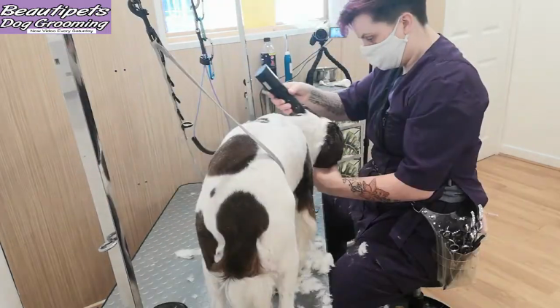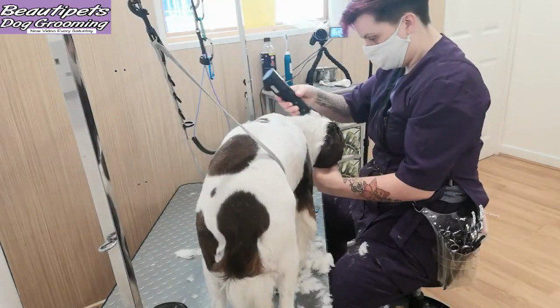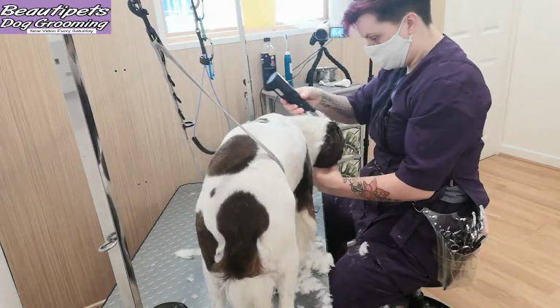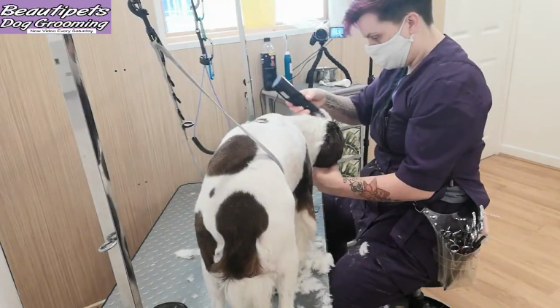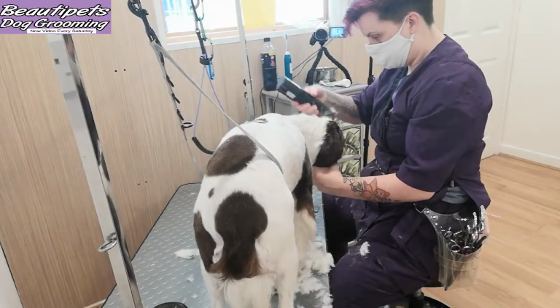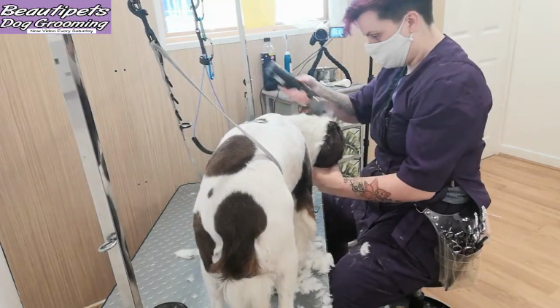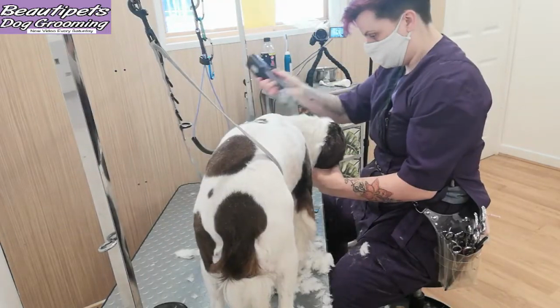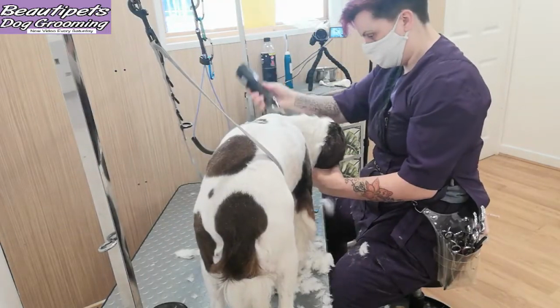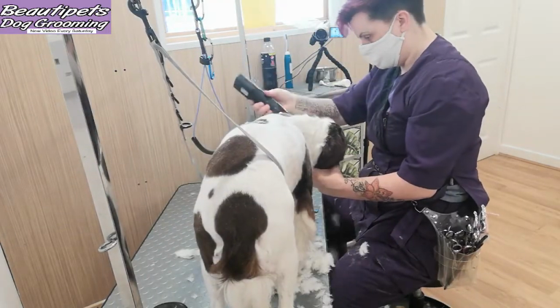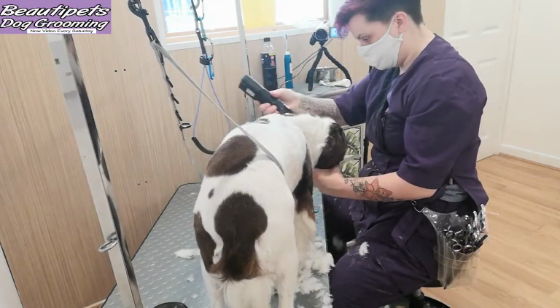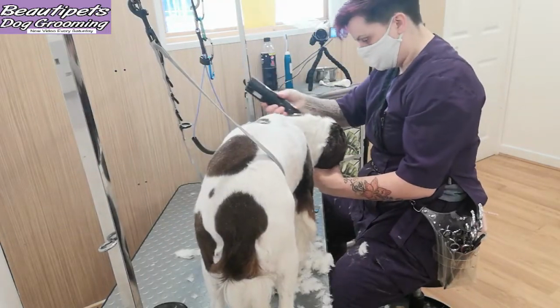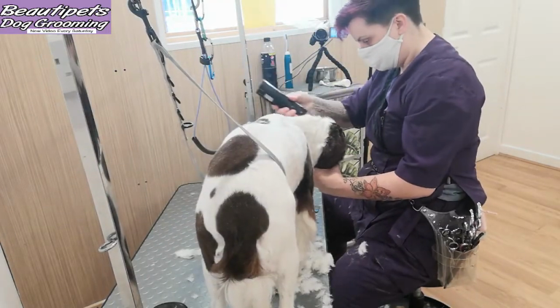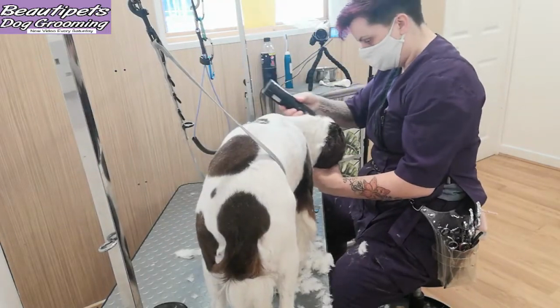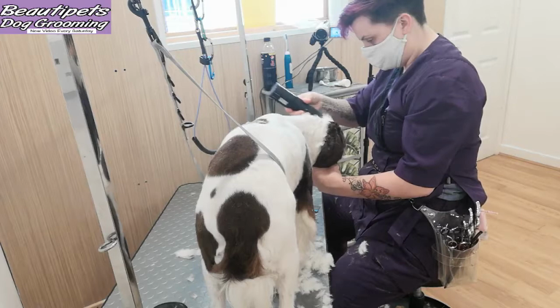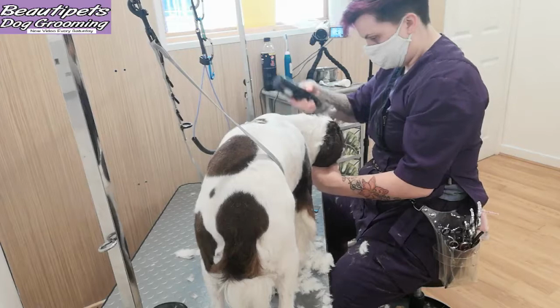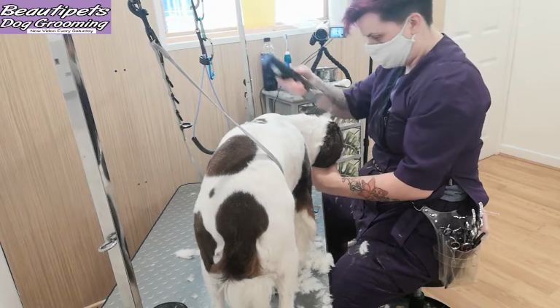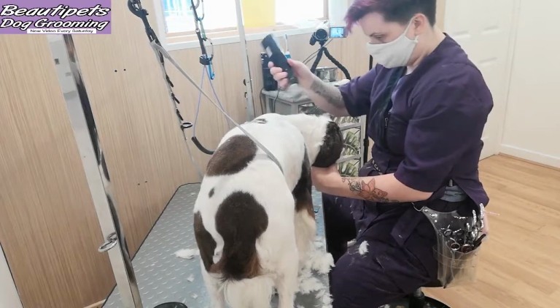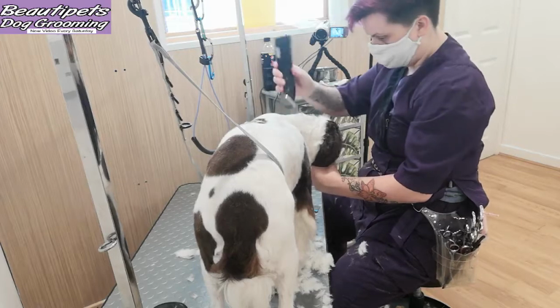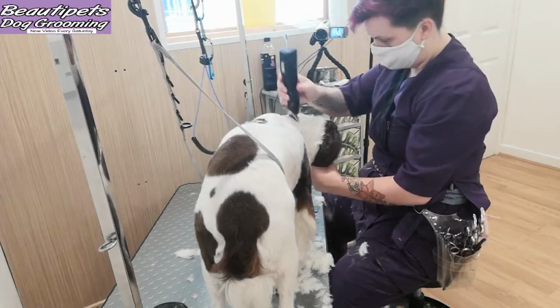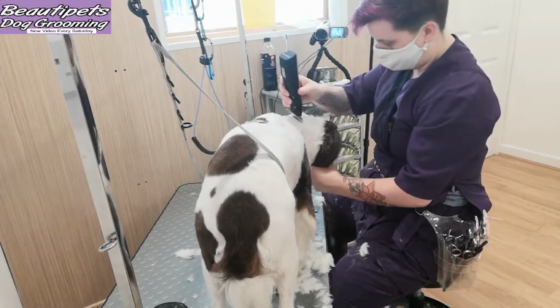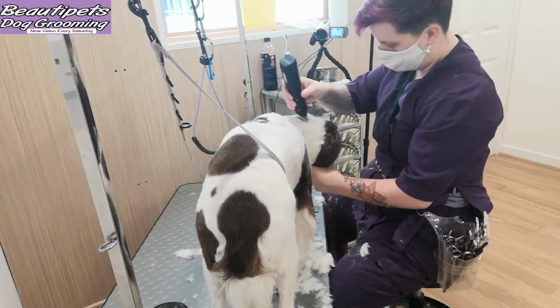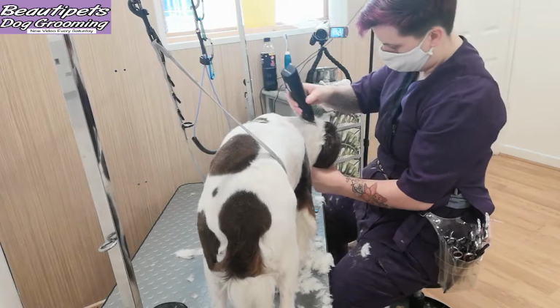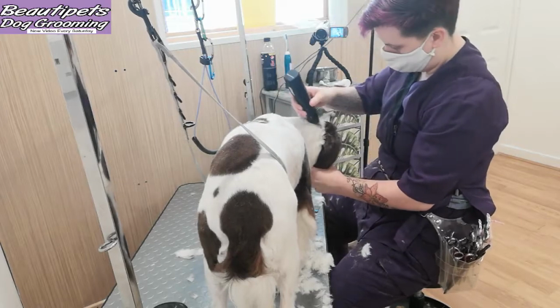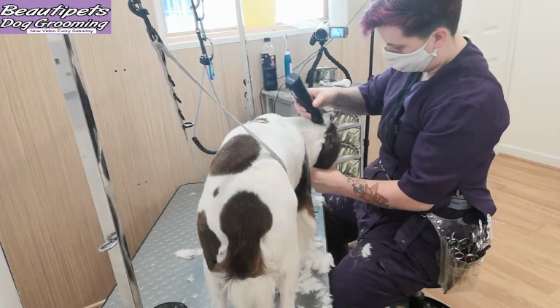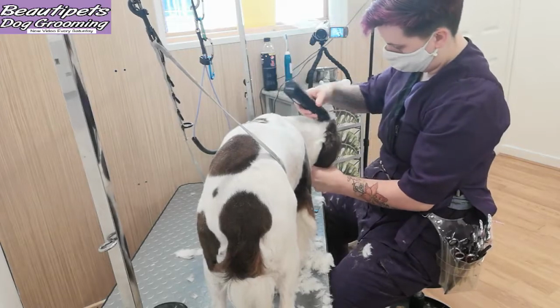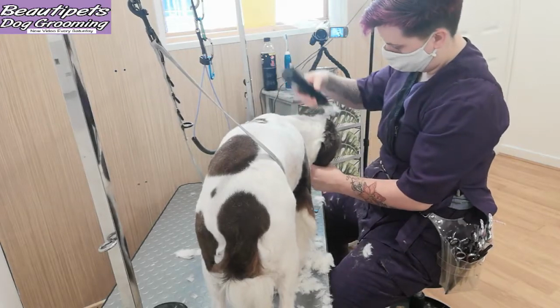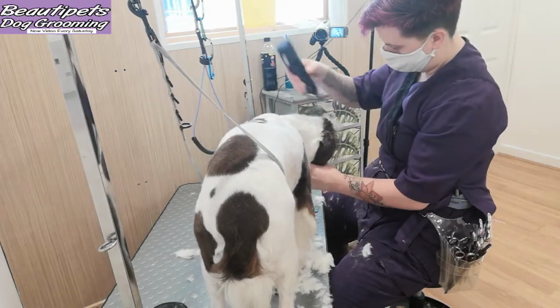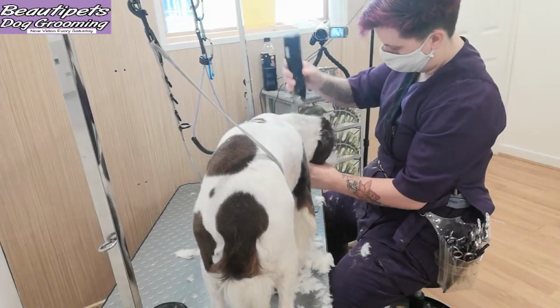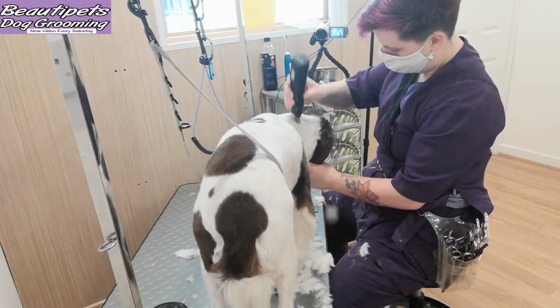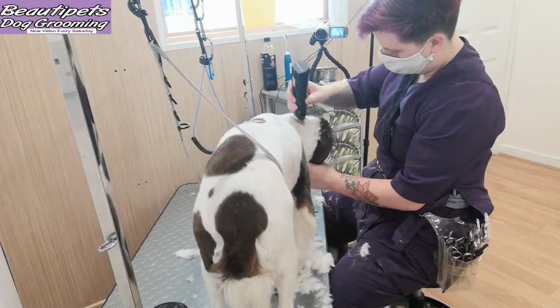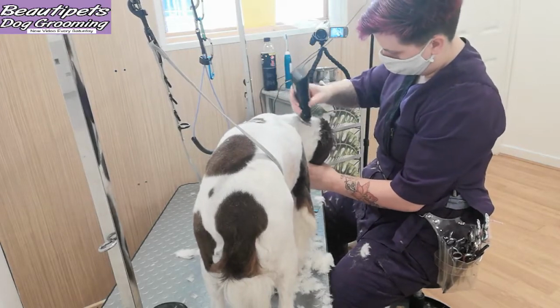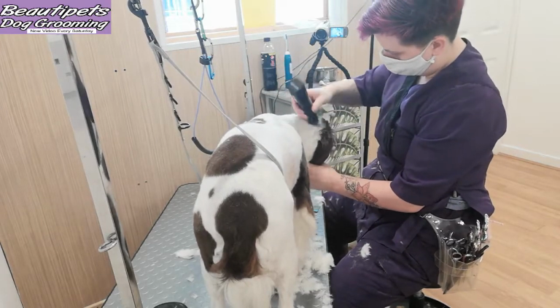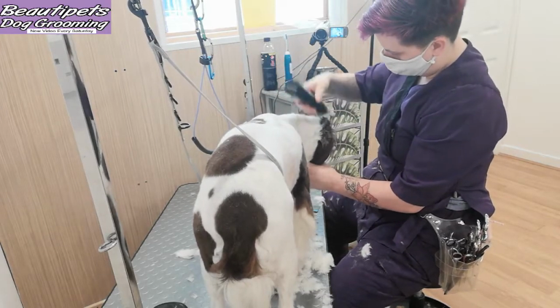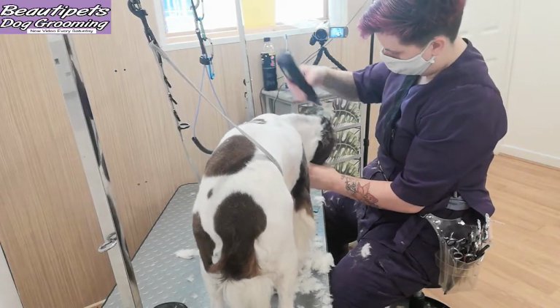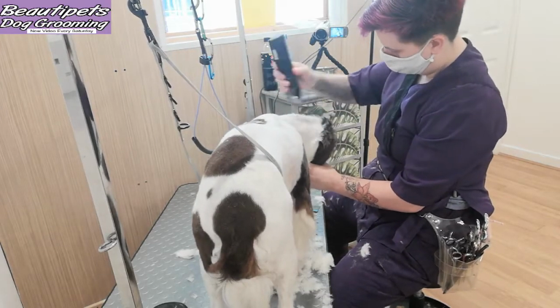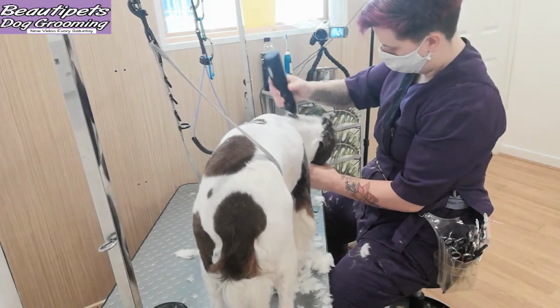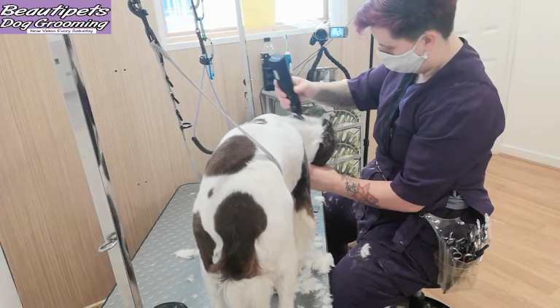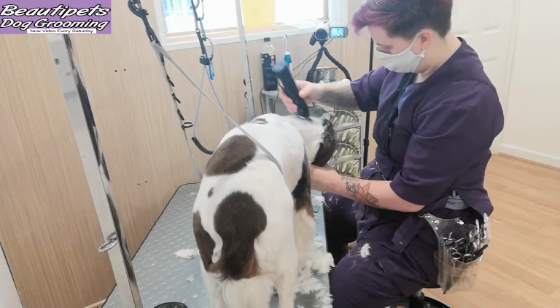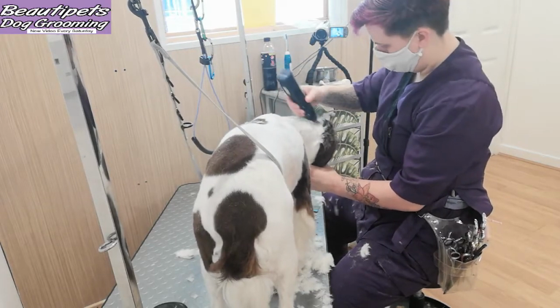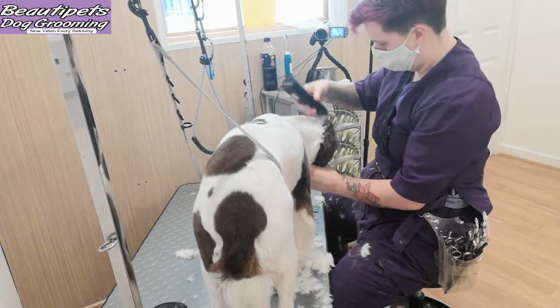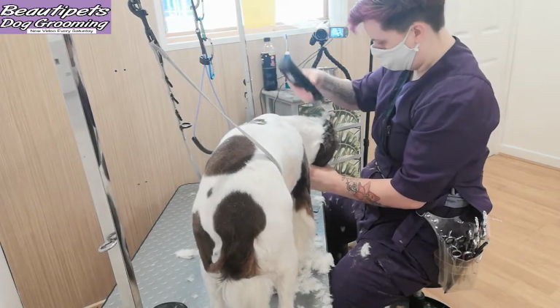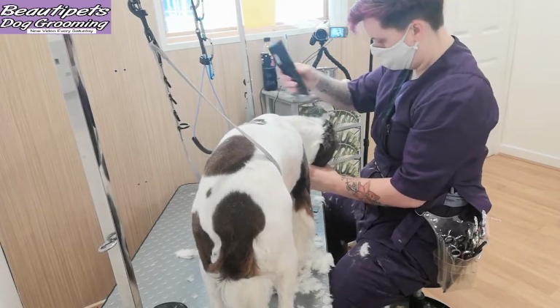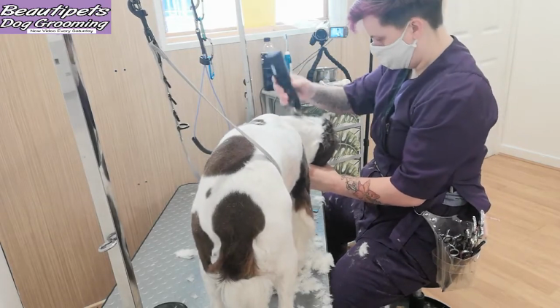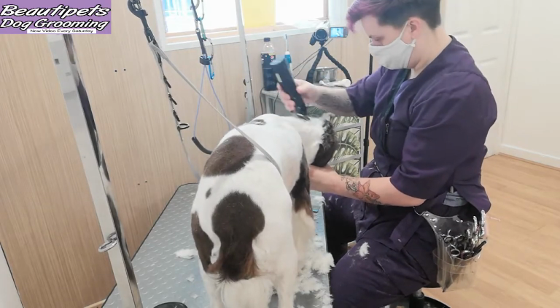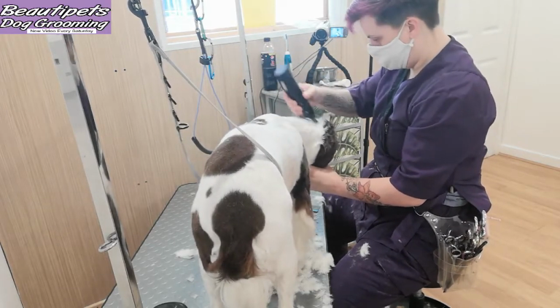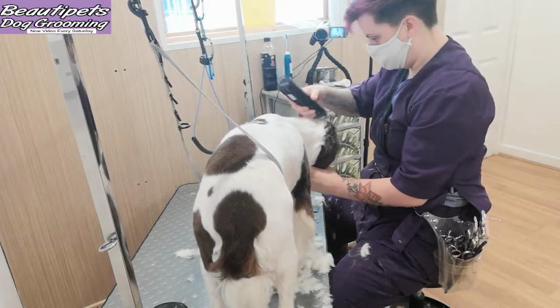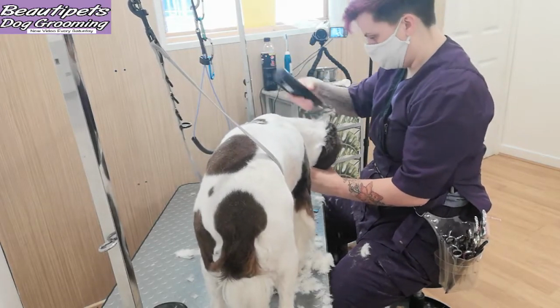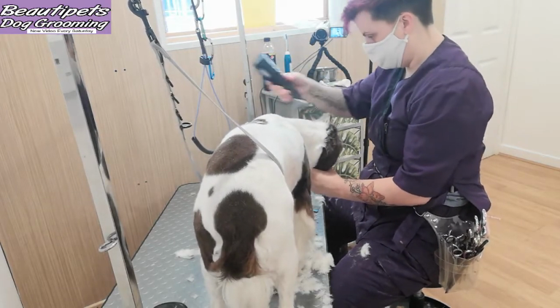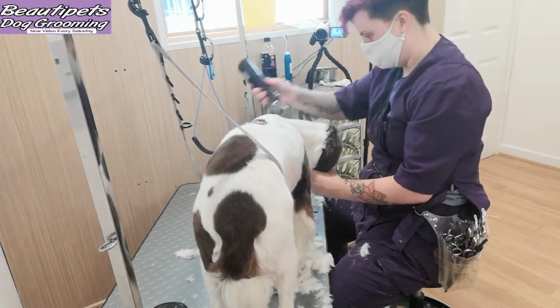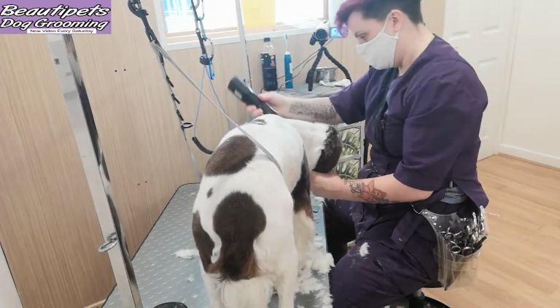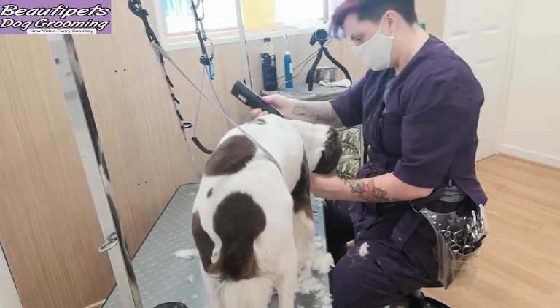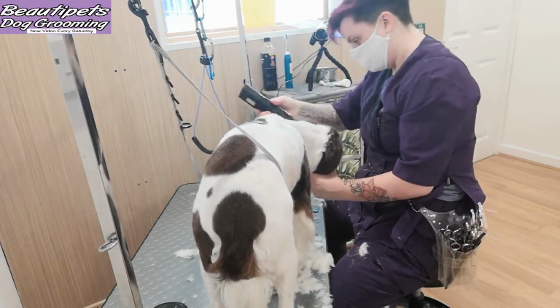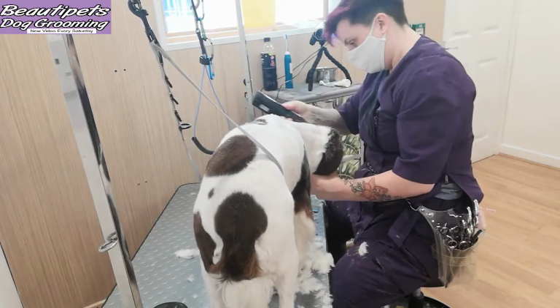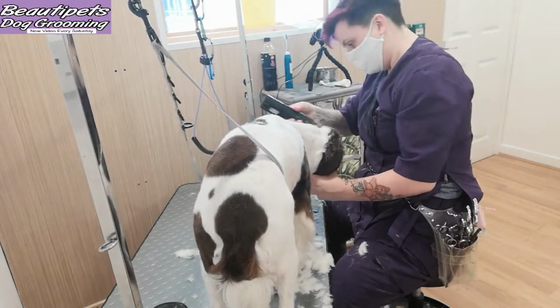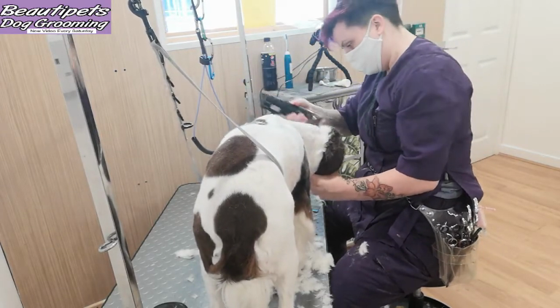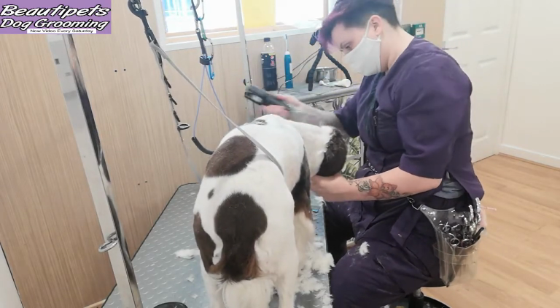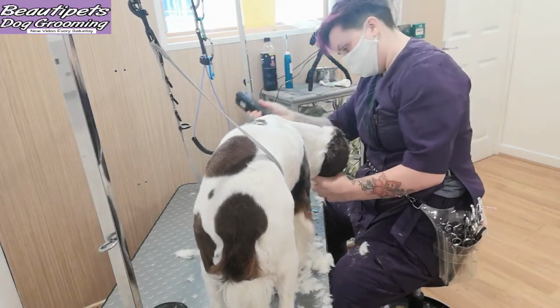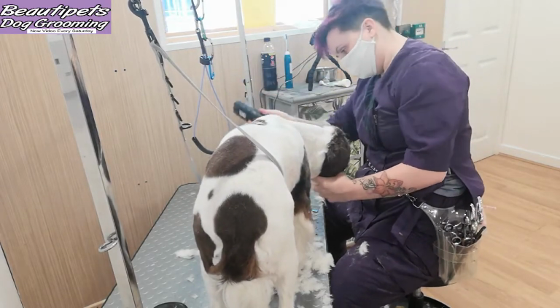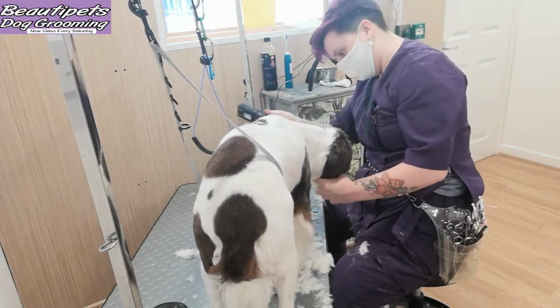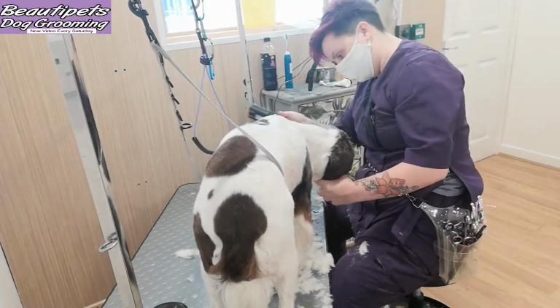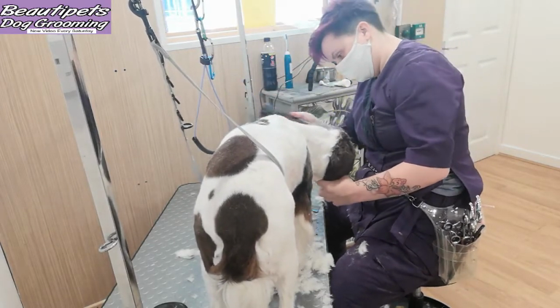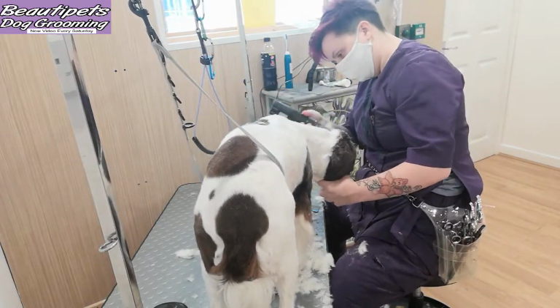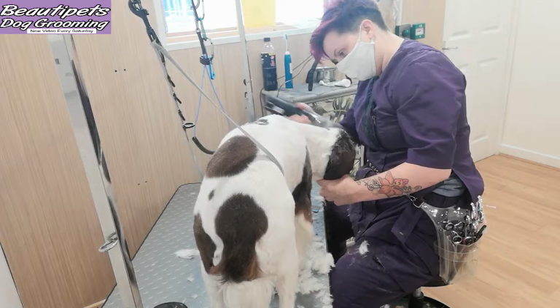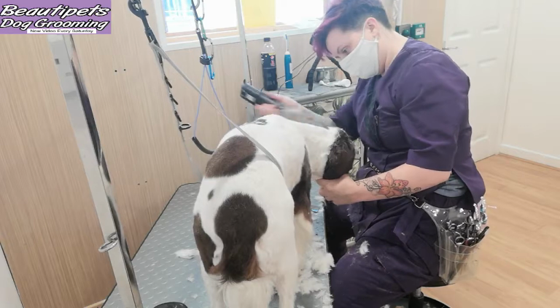You will see that we continue to clip all the way up to the occiput, and once we get there it's just flicking off.